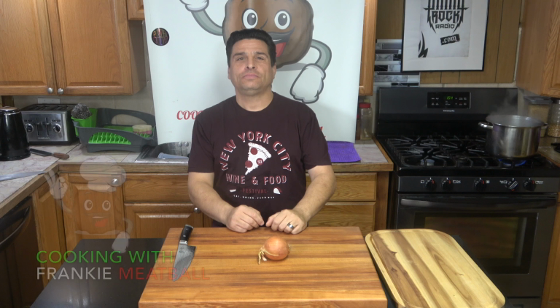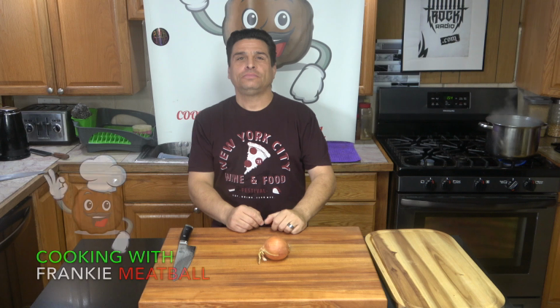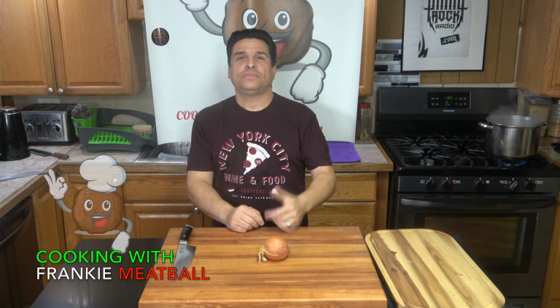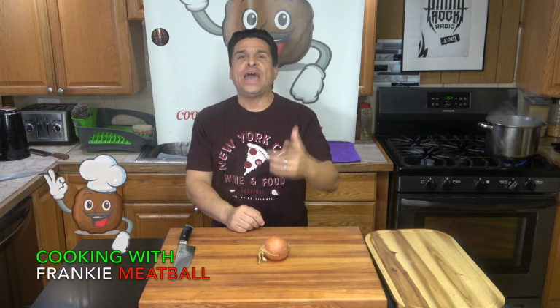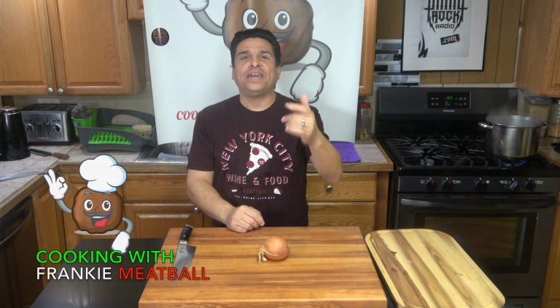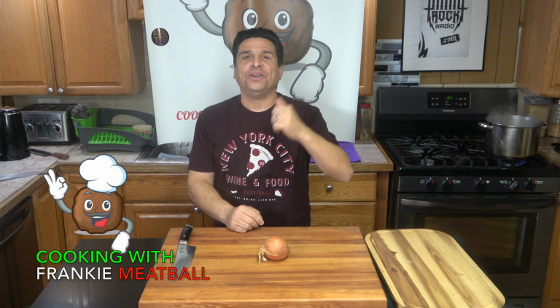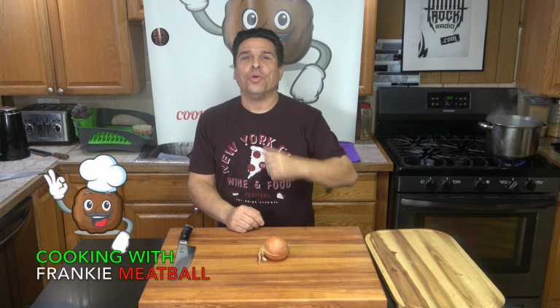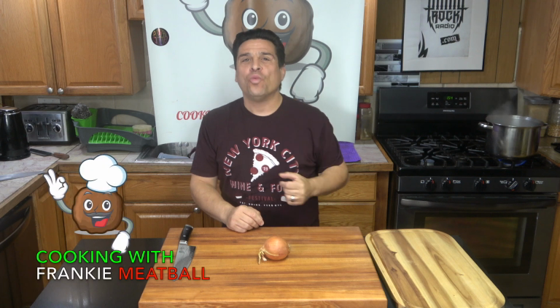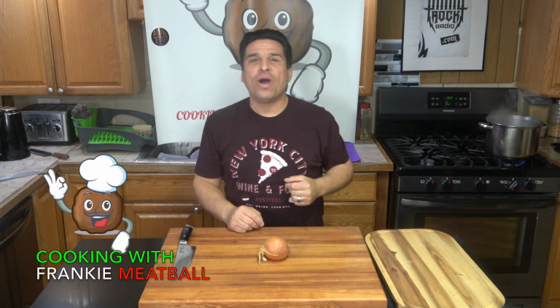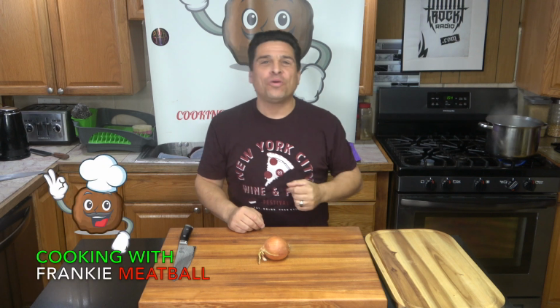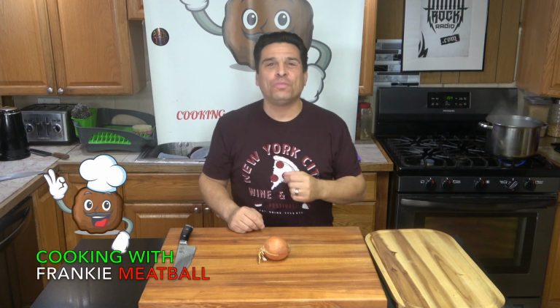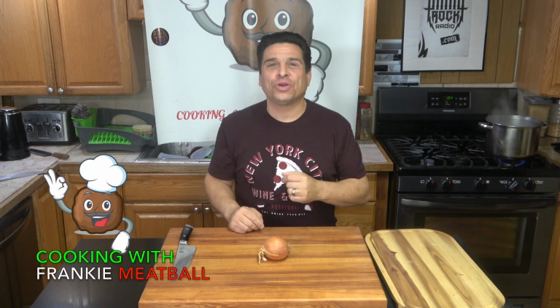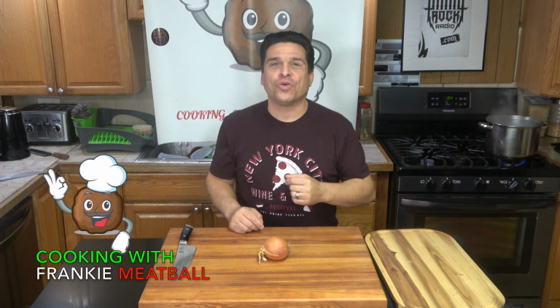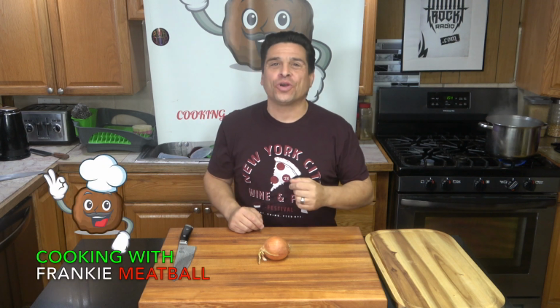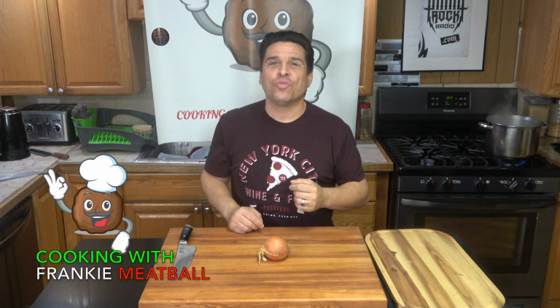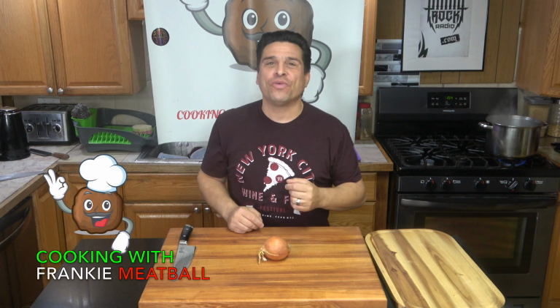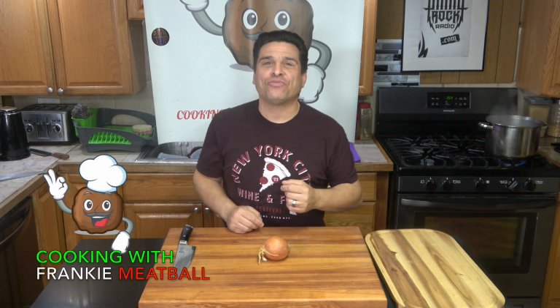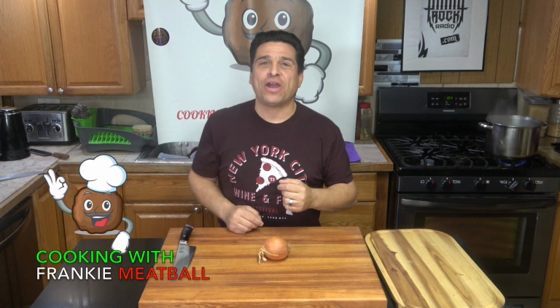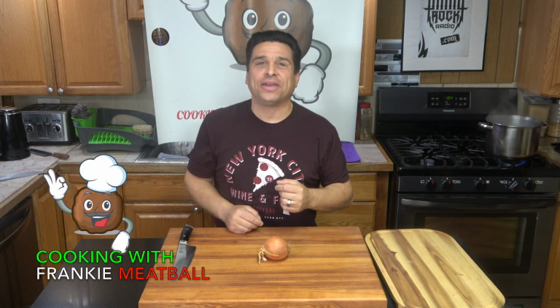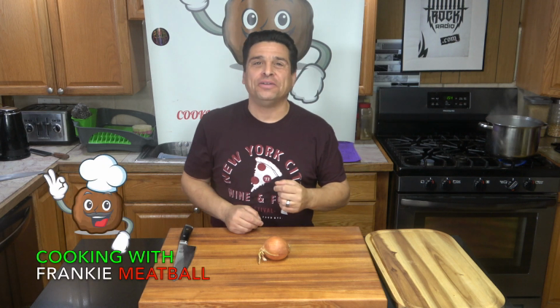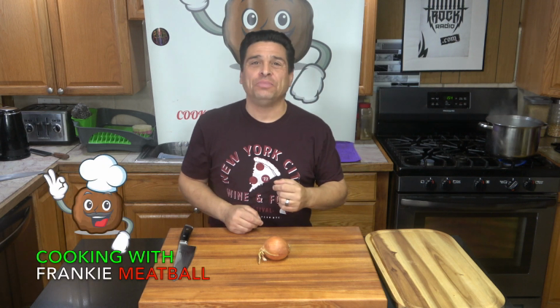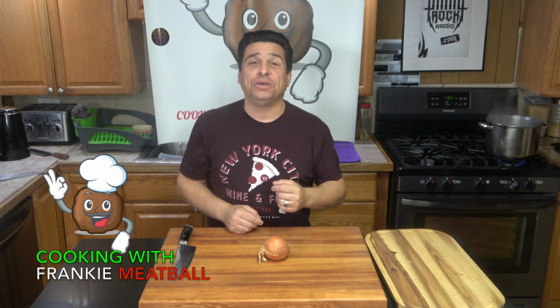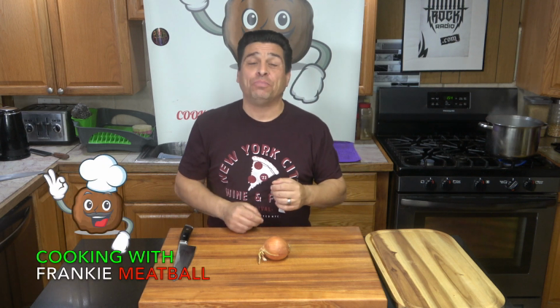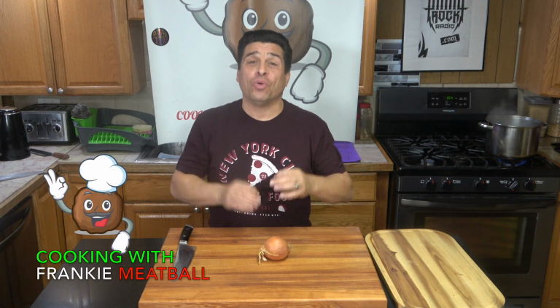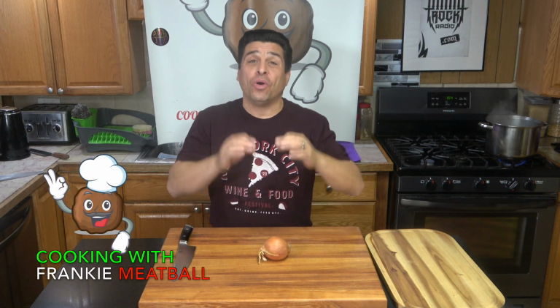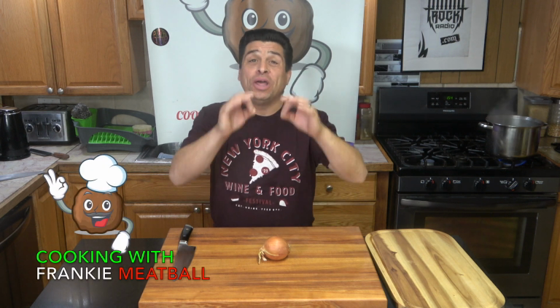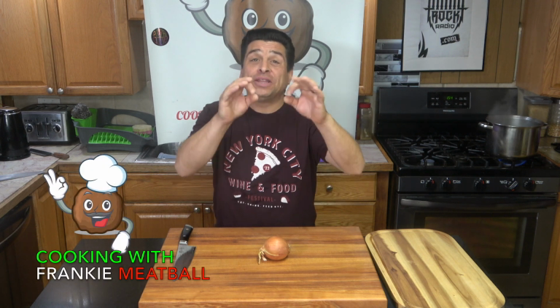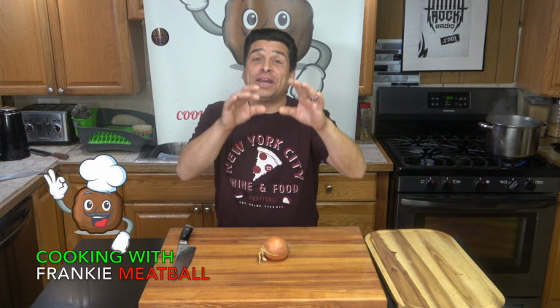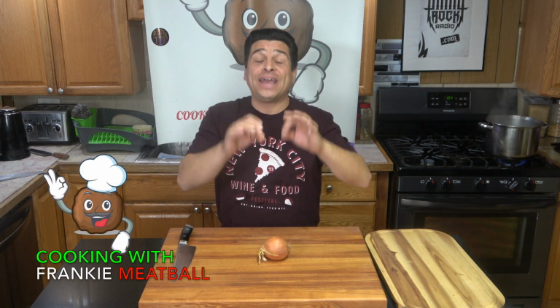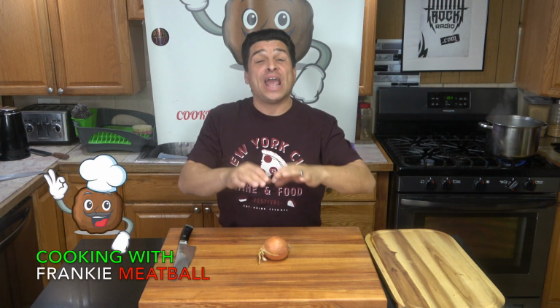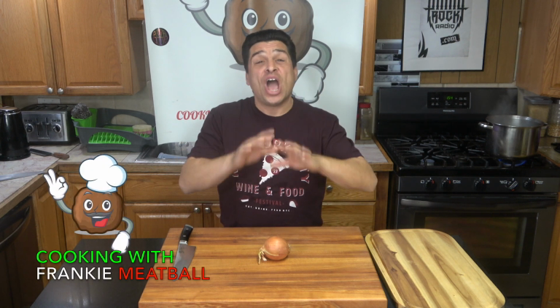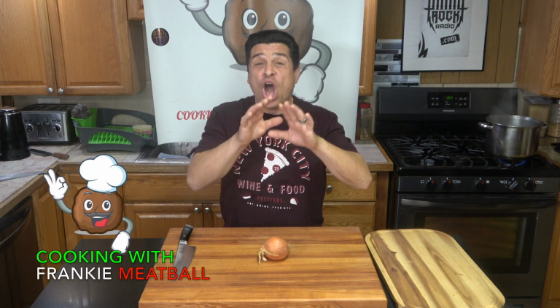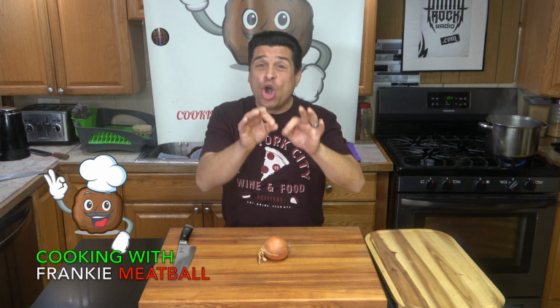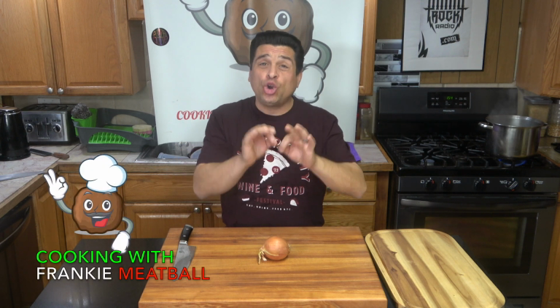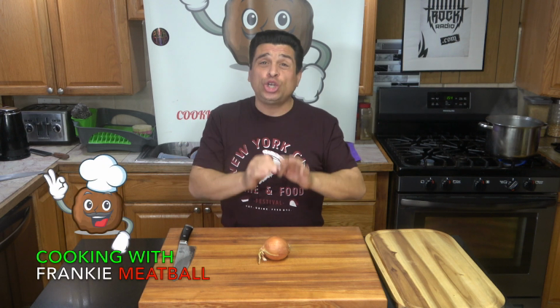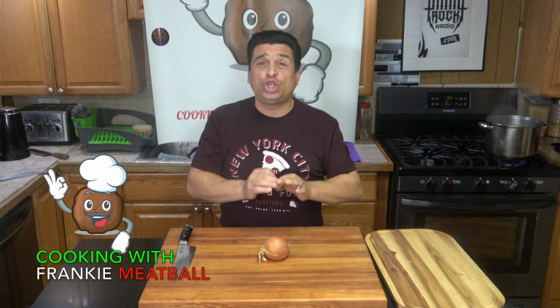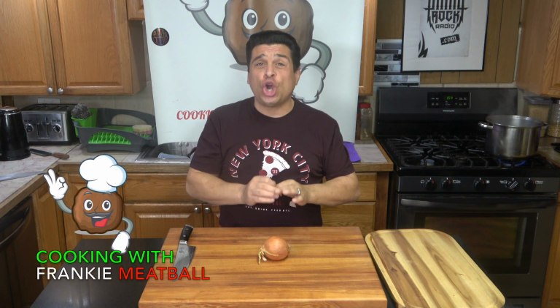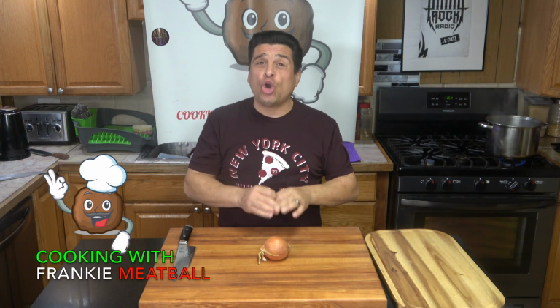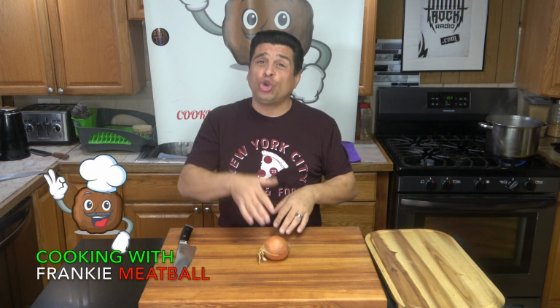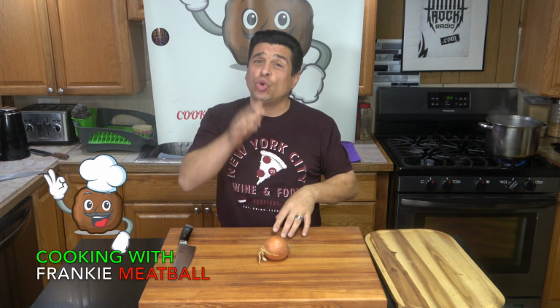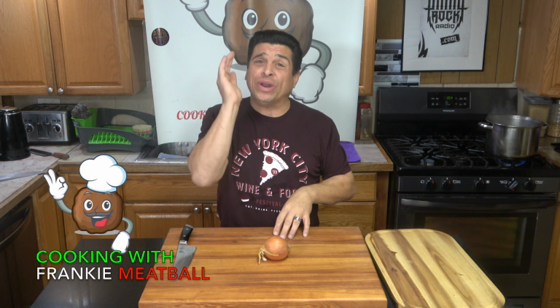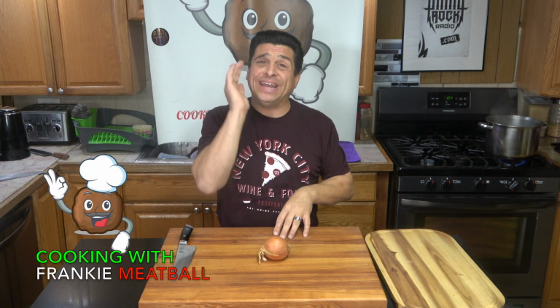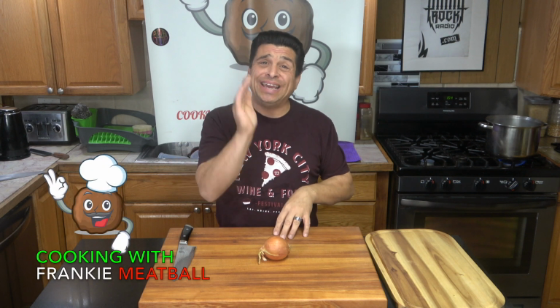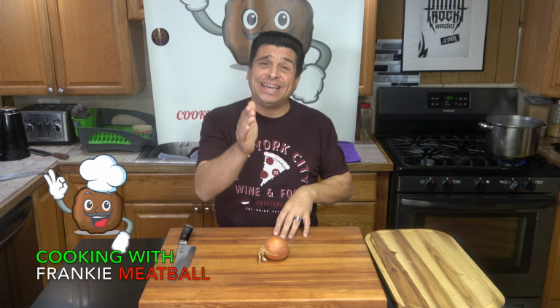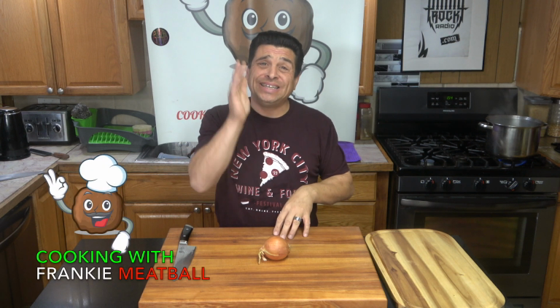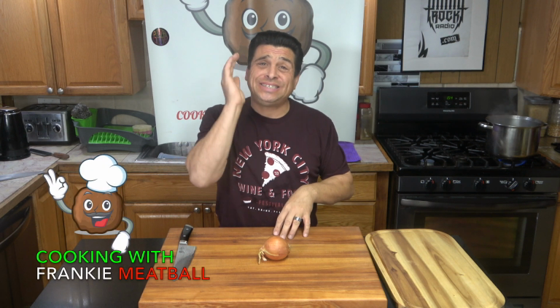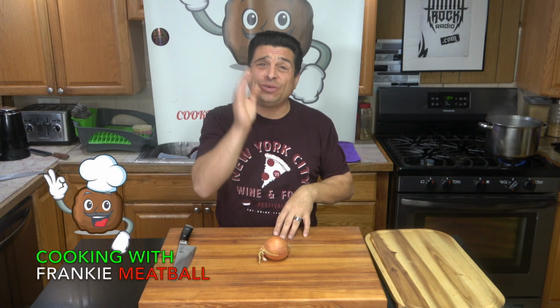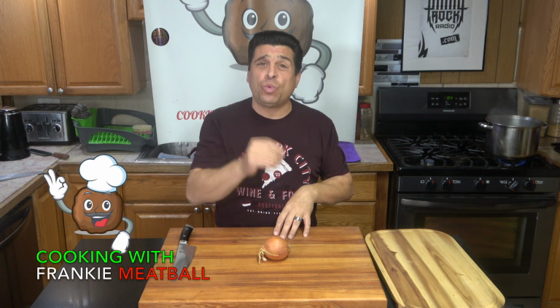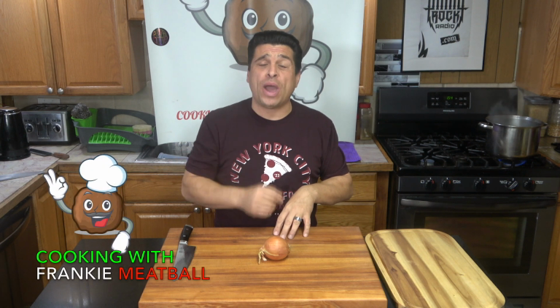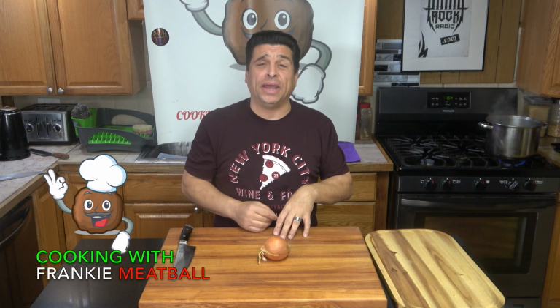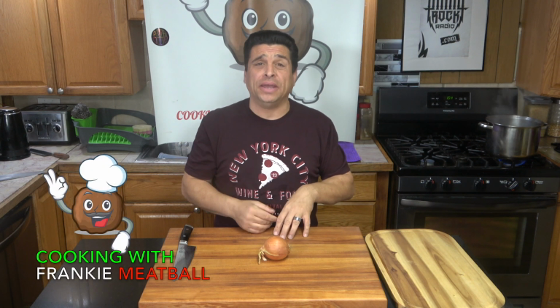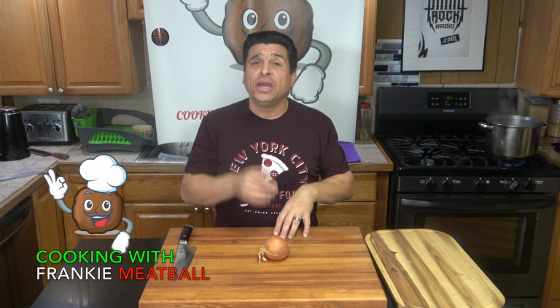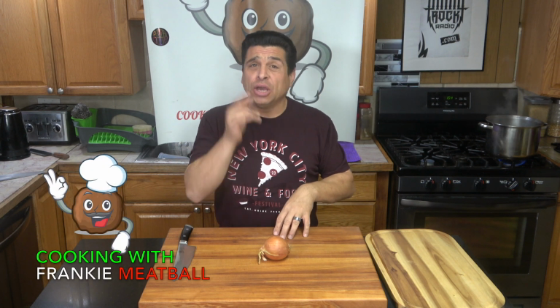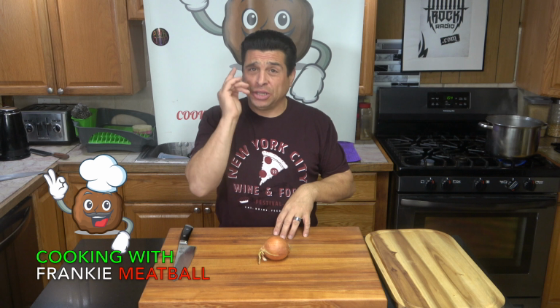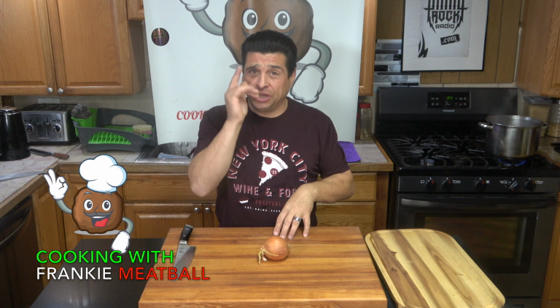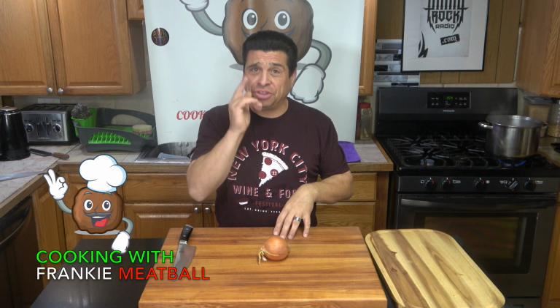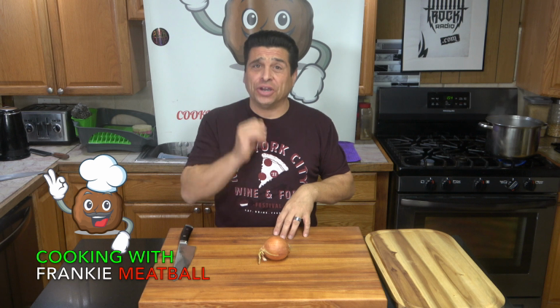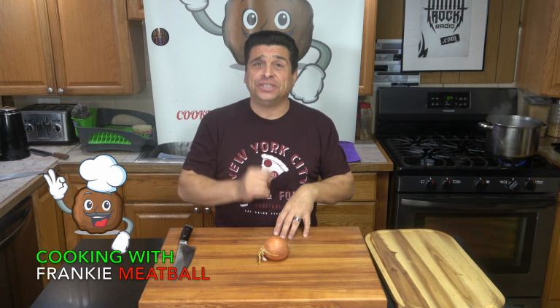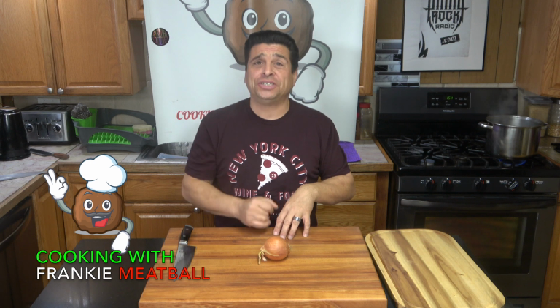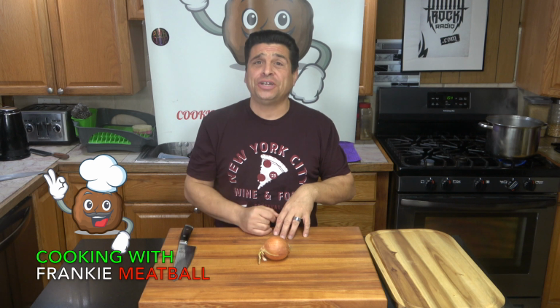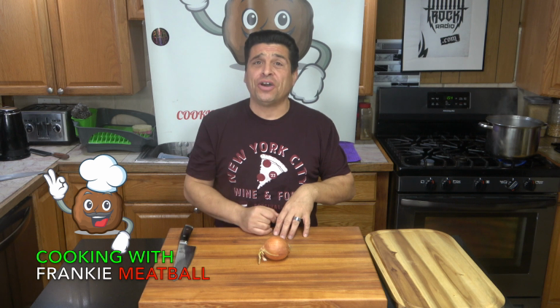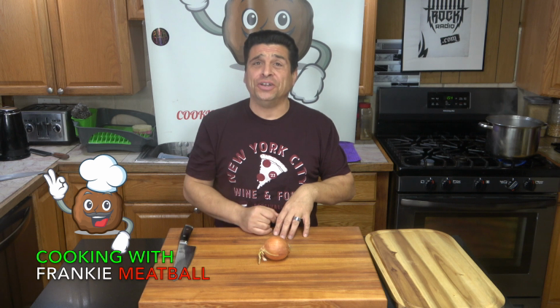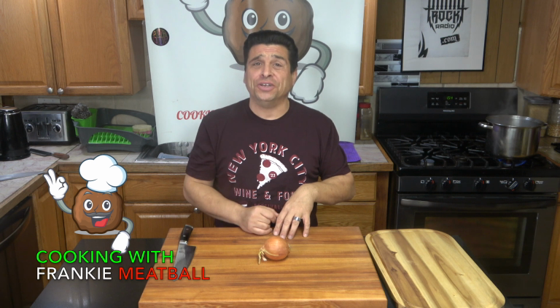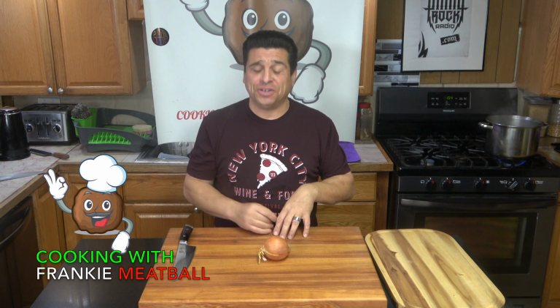Hey, welcome to Cooking with Frankie Meatball. Today I'm going to show you an easy way to dice an onion.